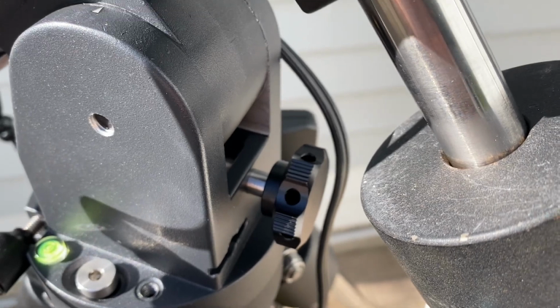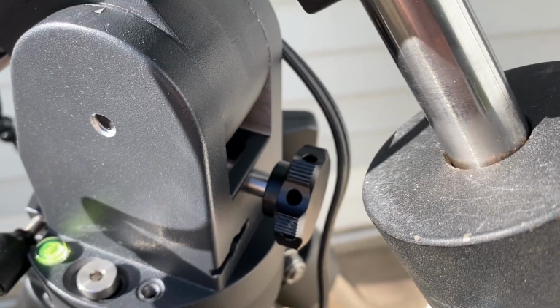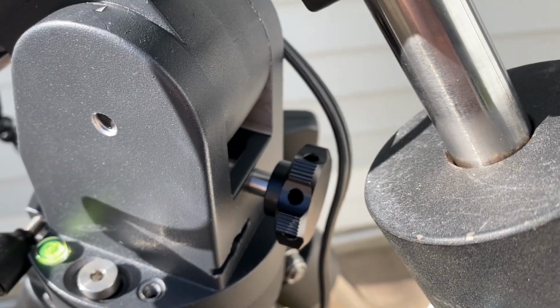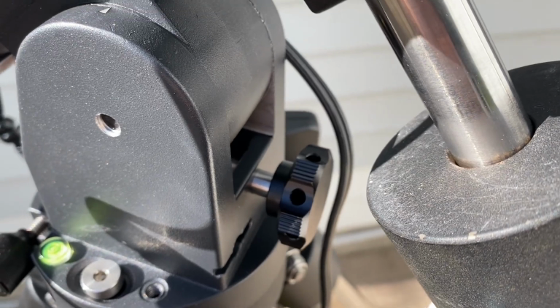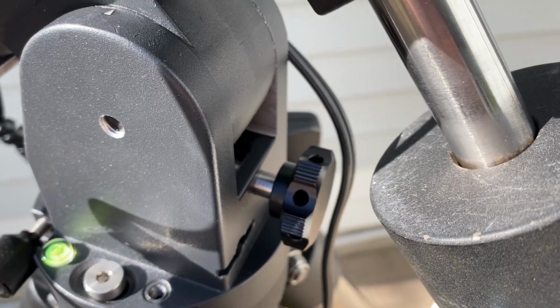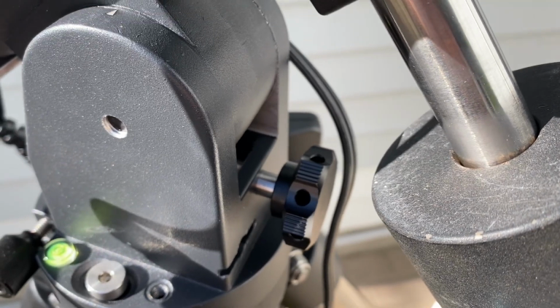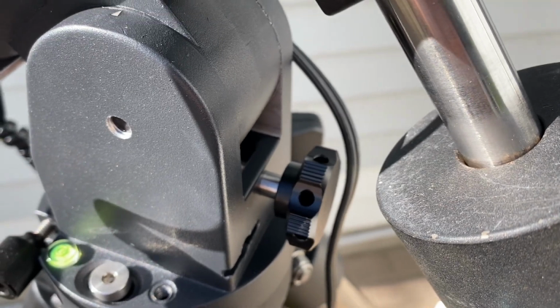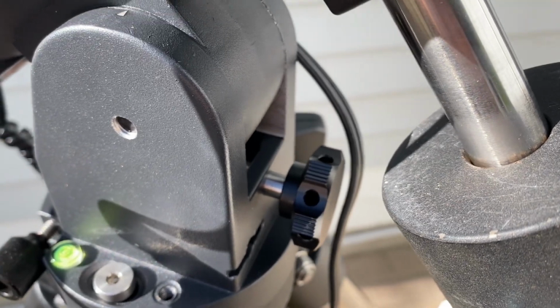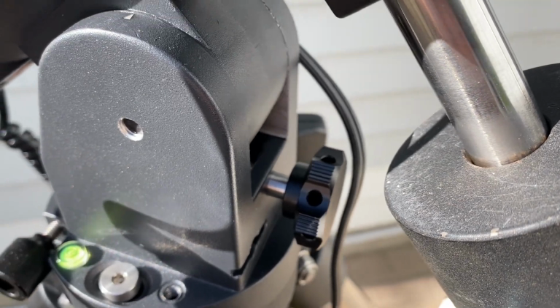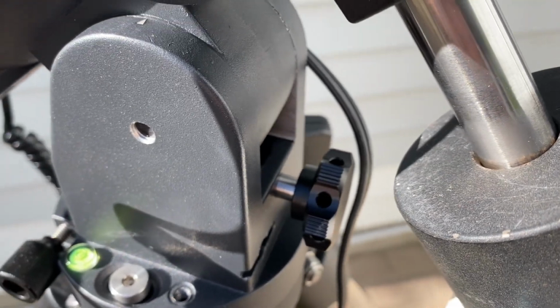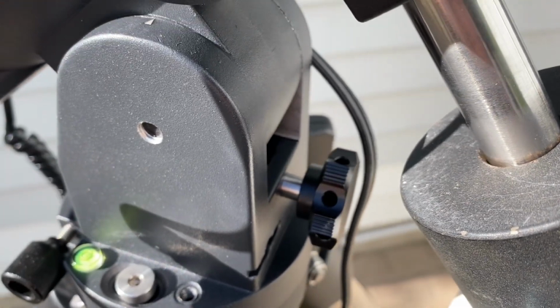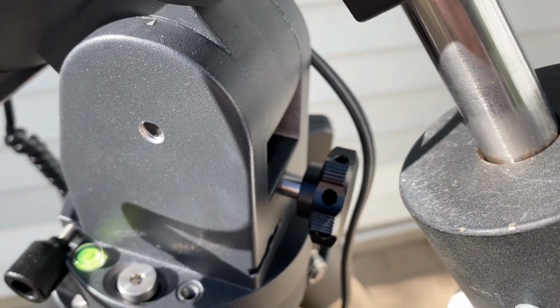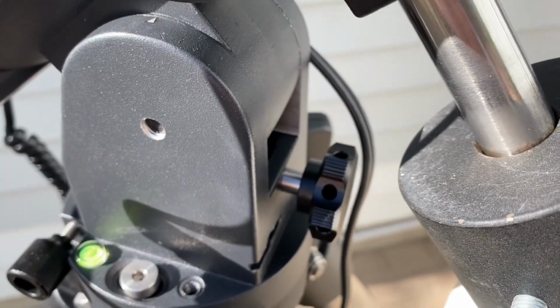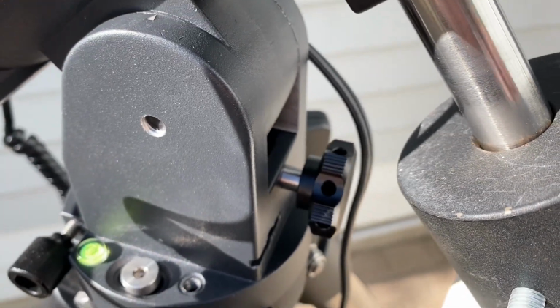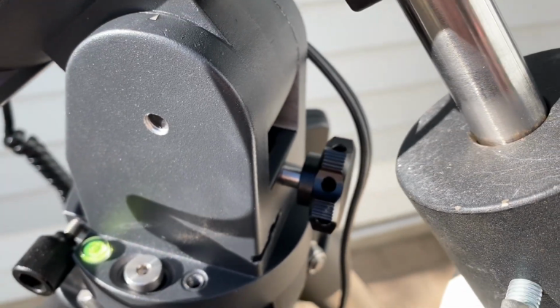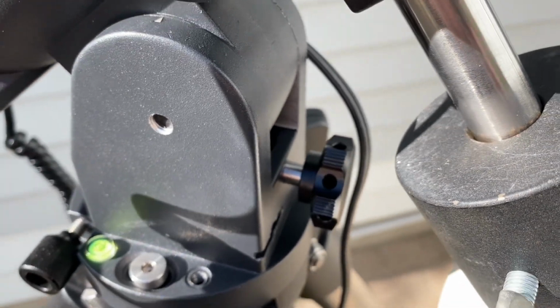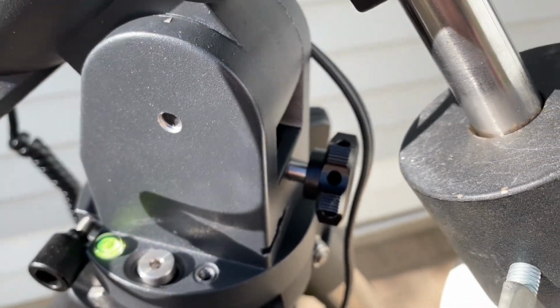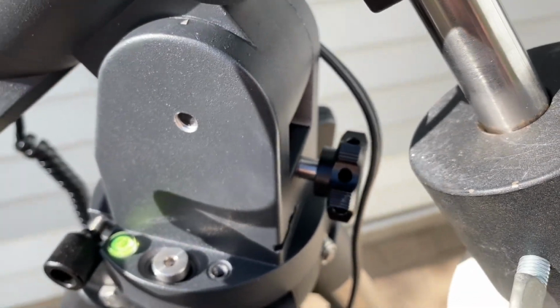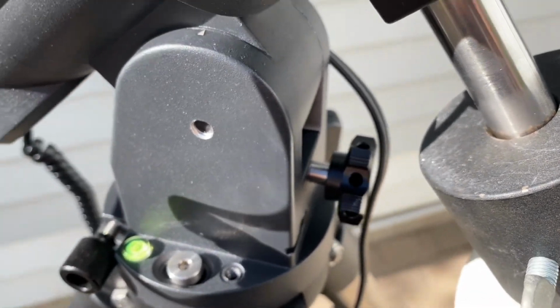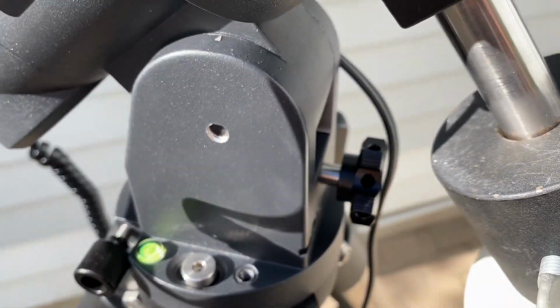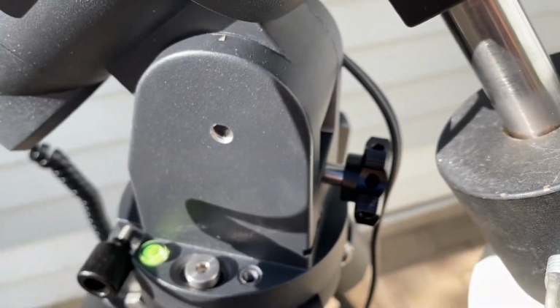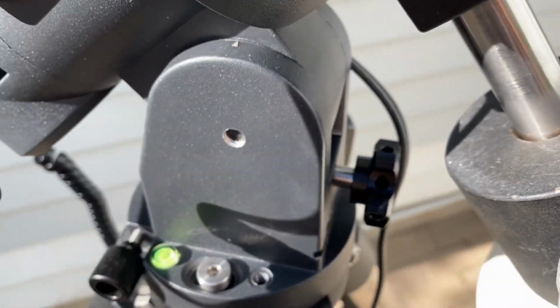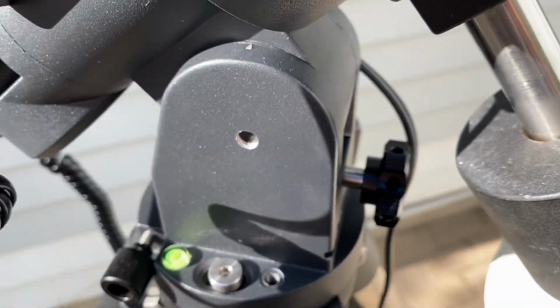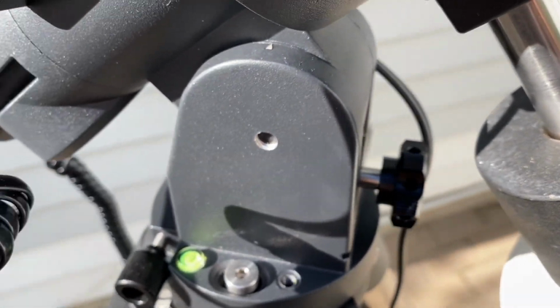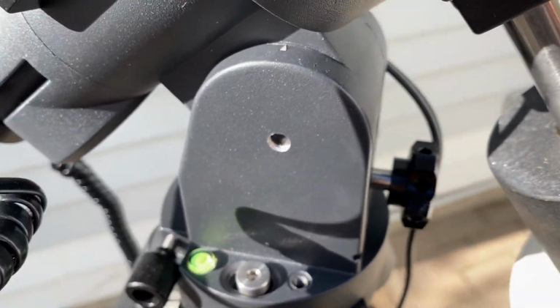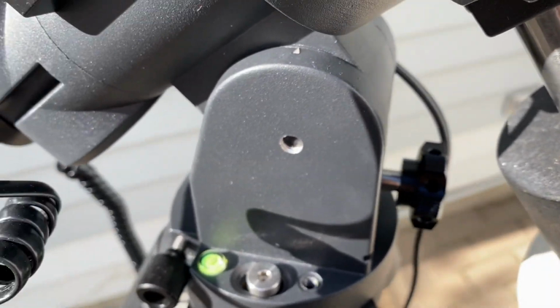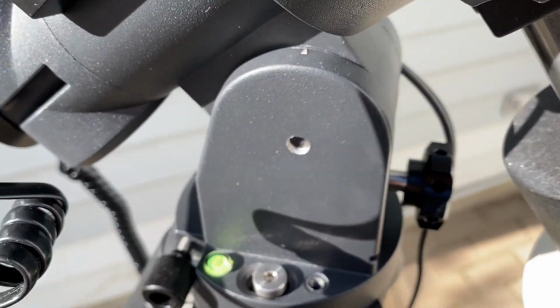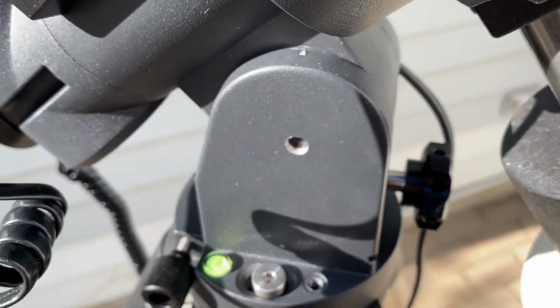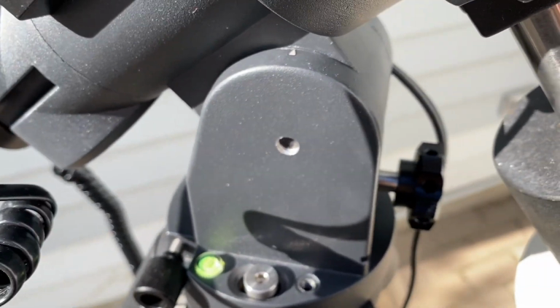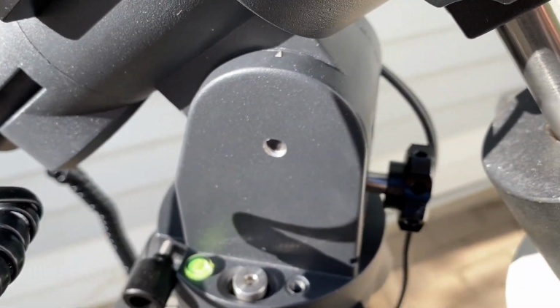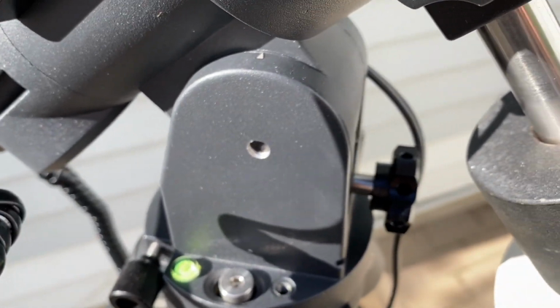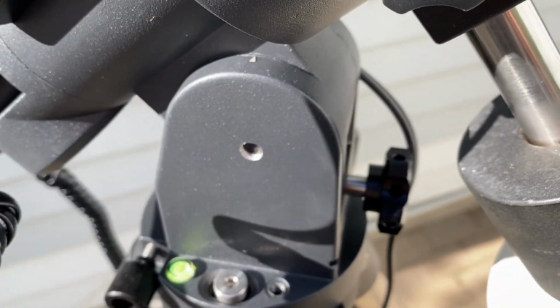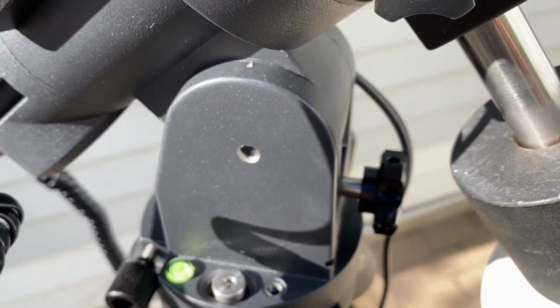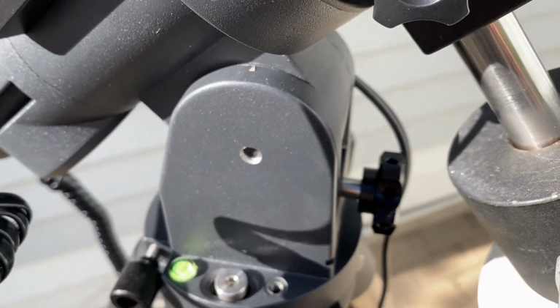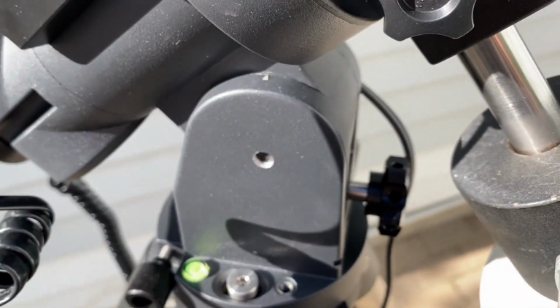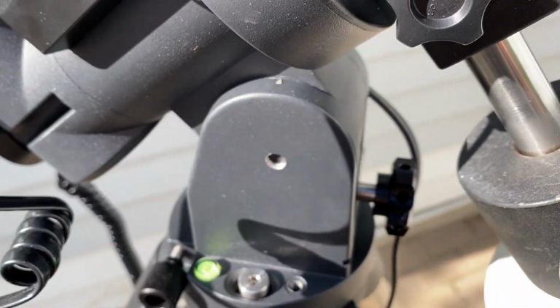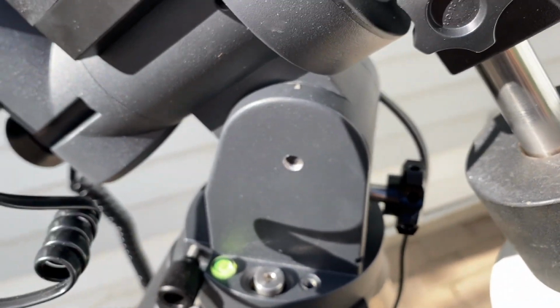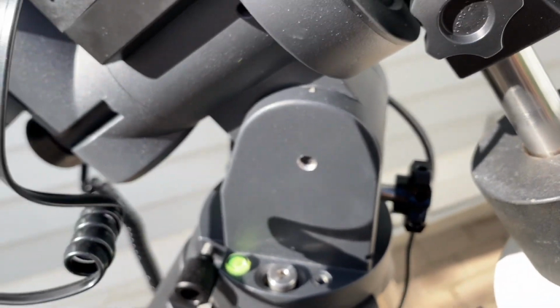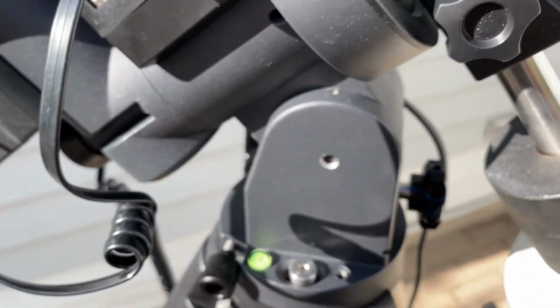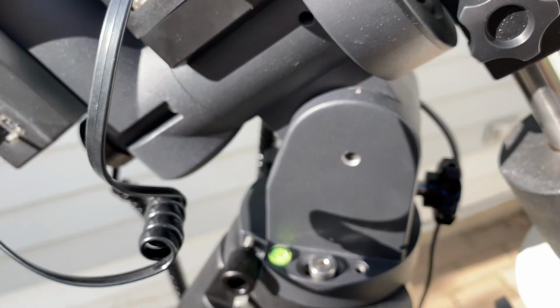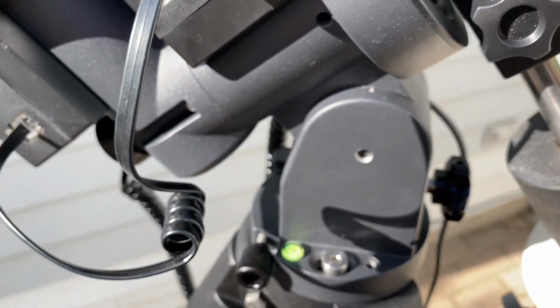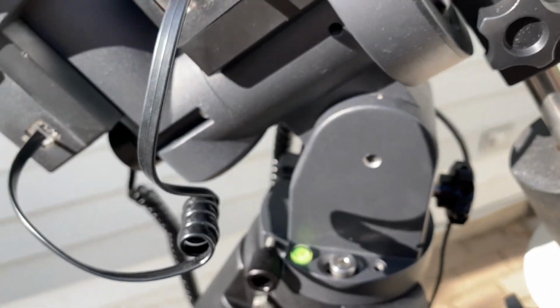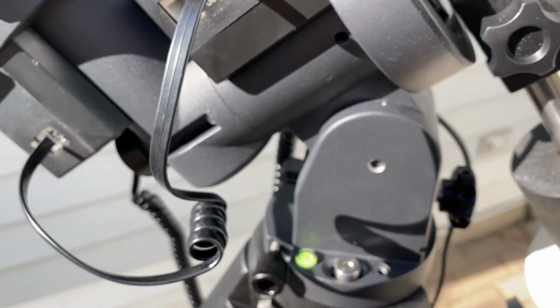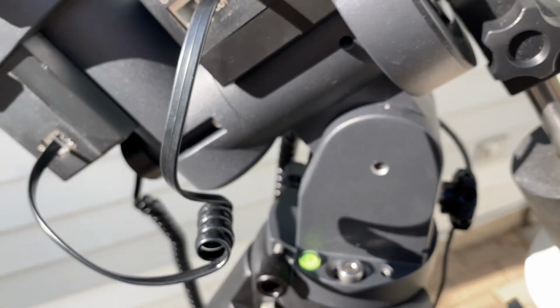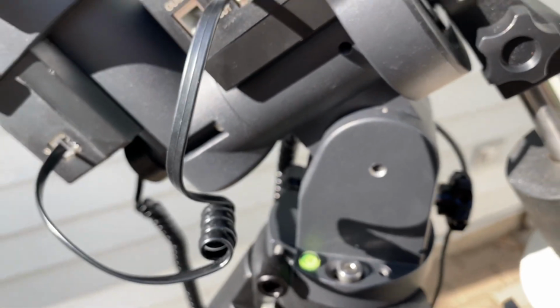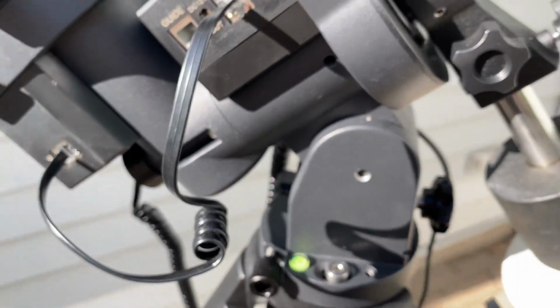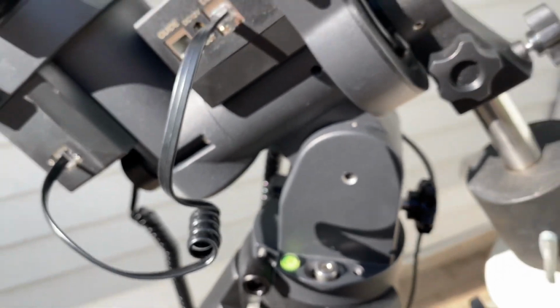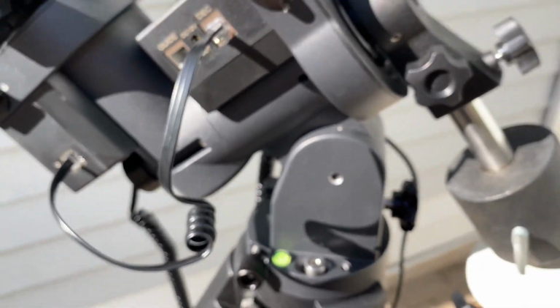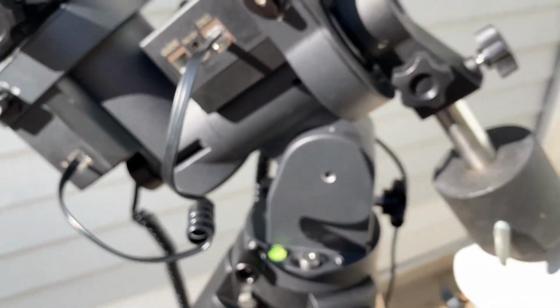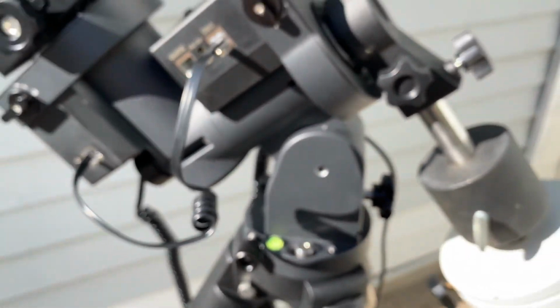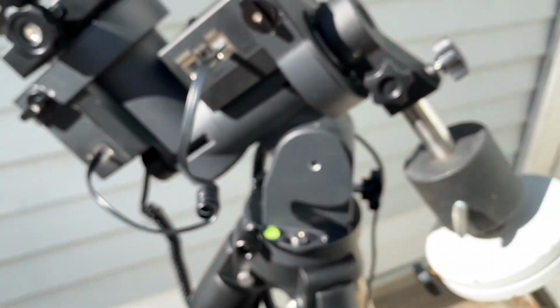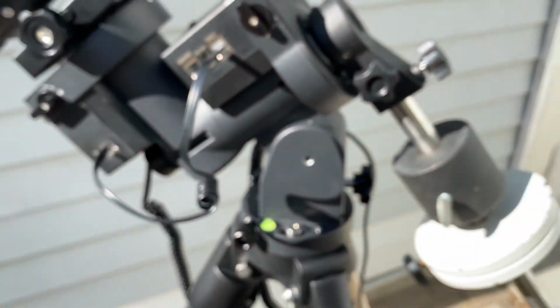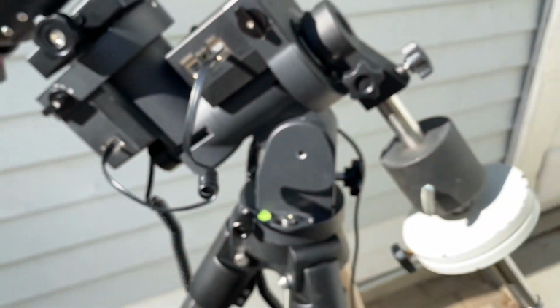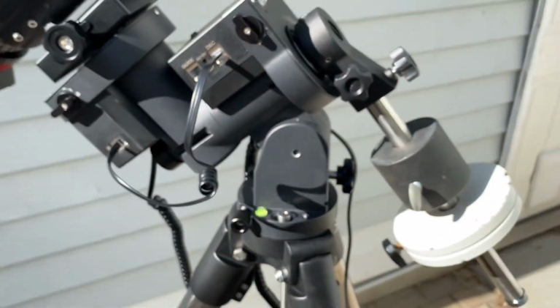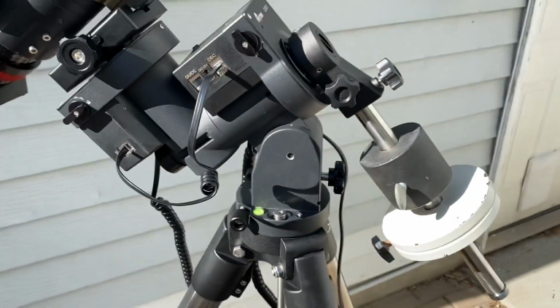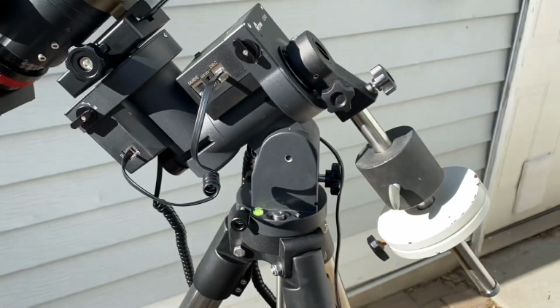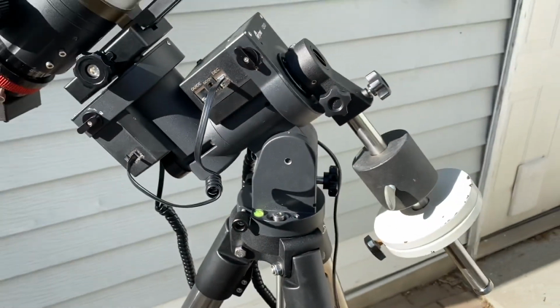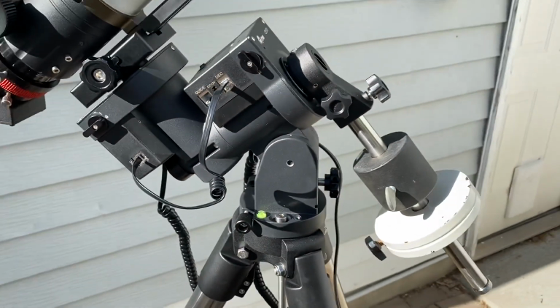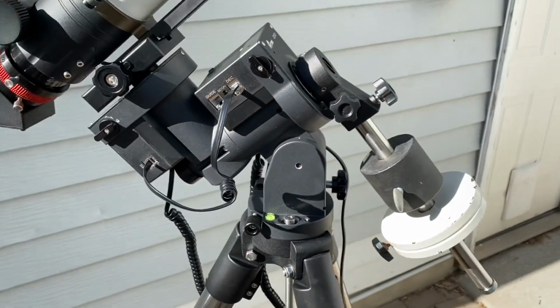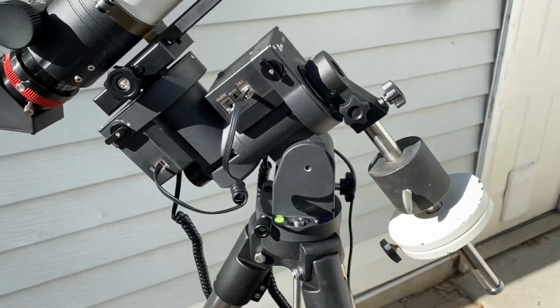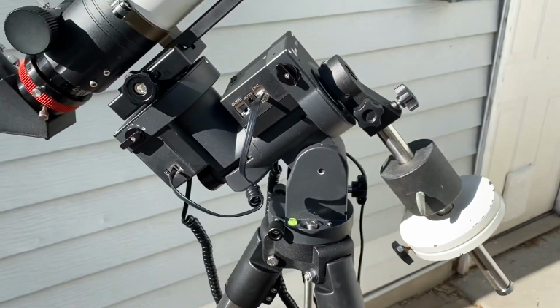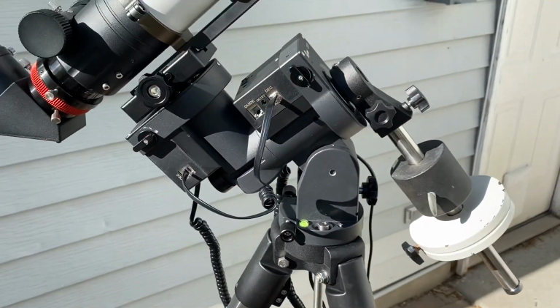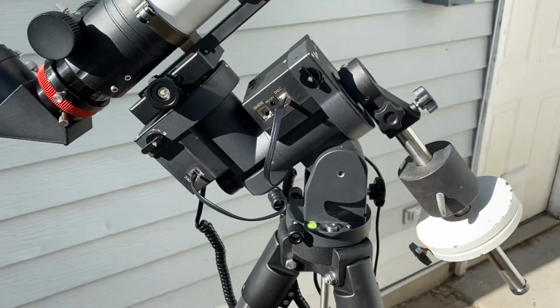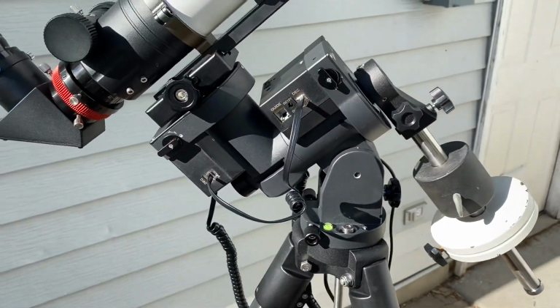That's one of the drawbacks of this new generation — they have these new type knobs that I'm not too much of a fan of.